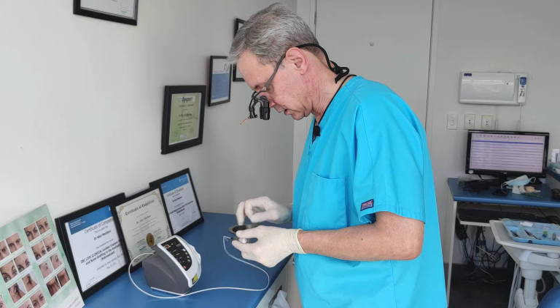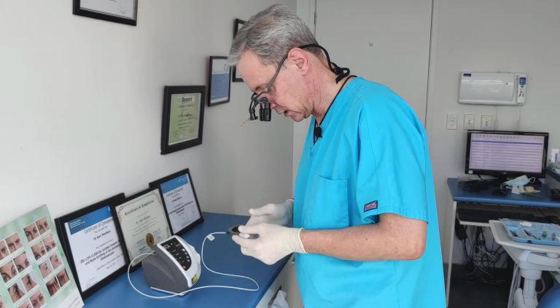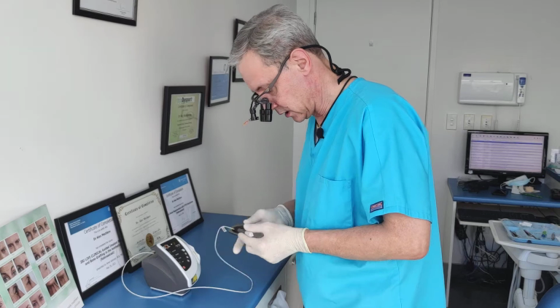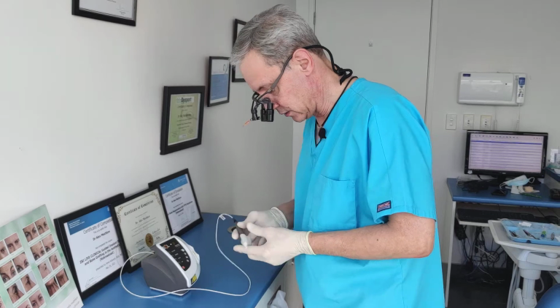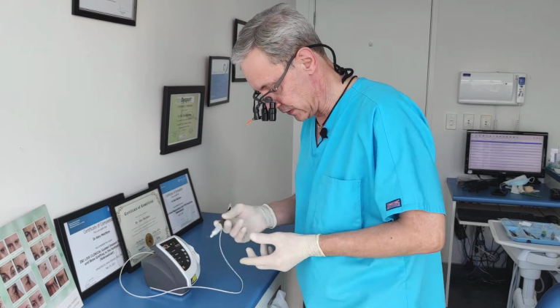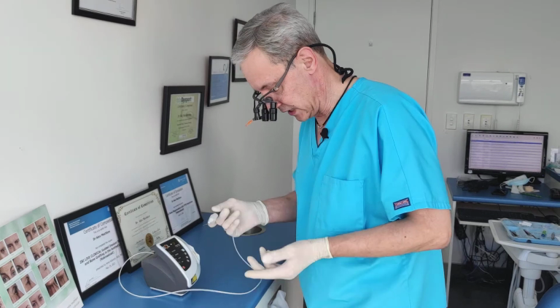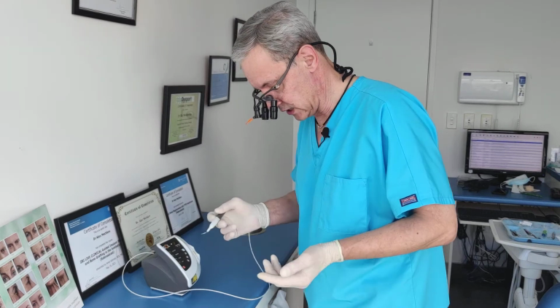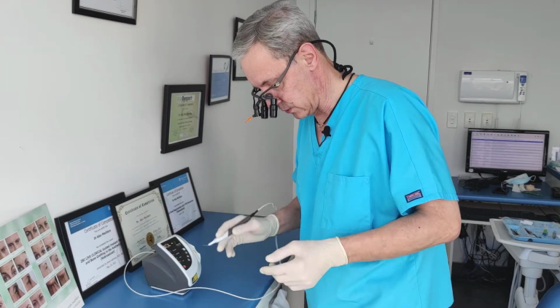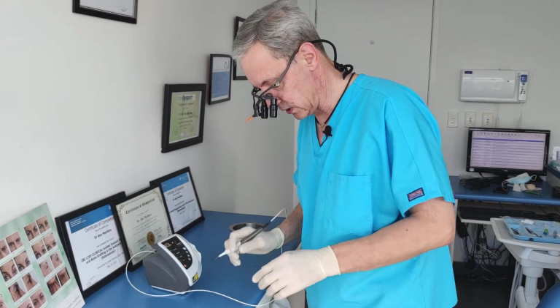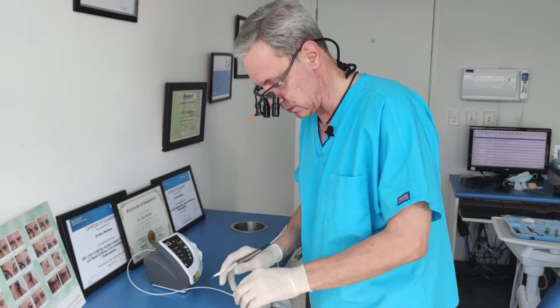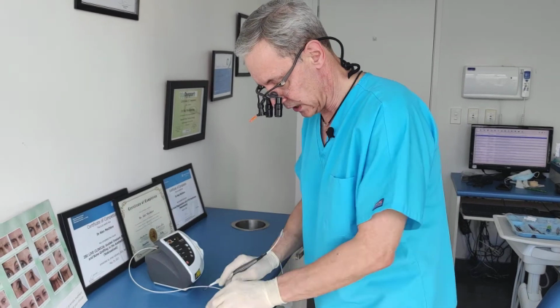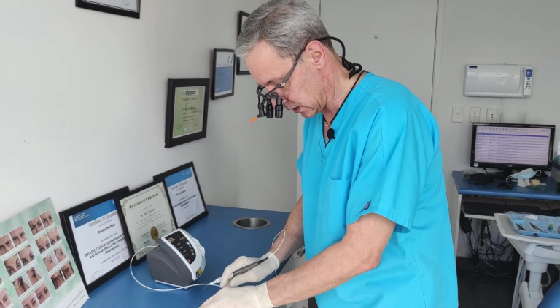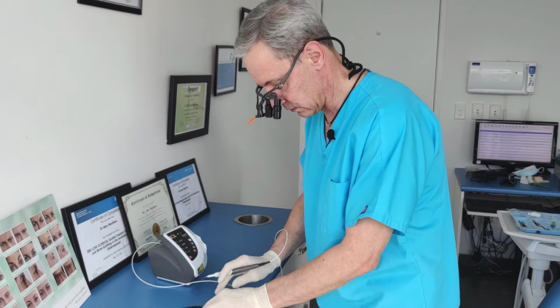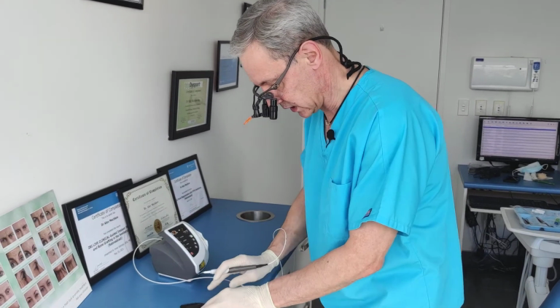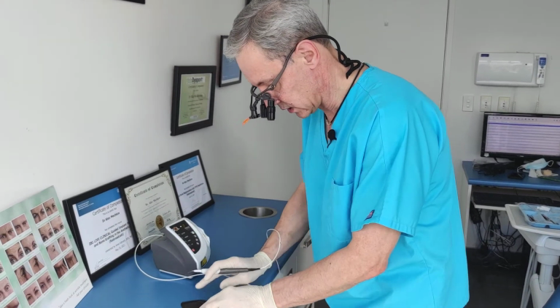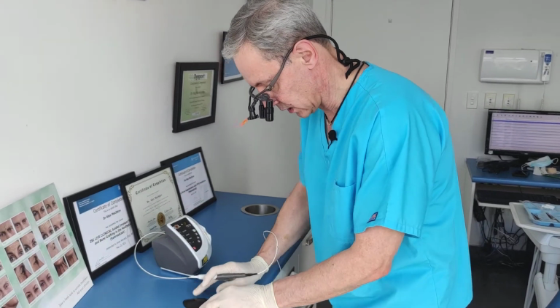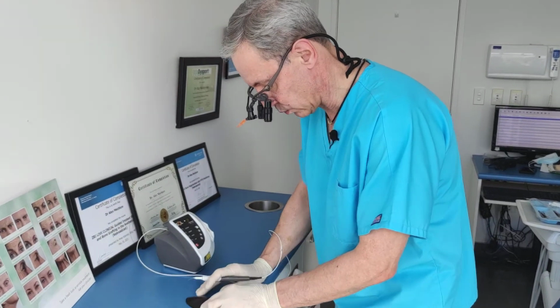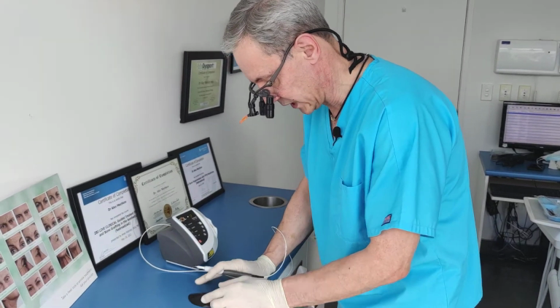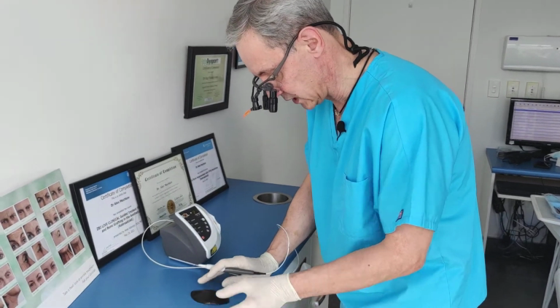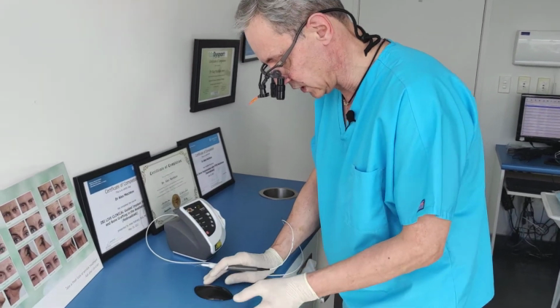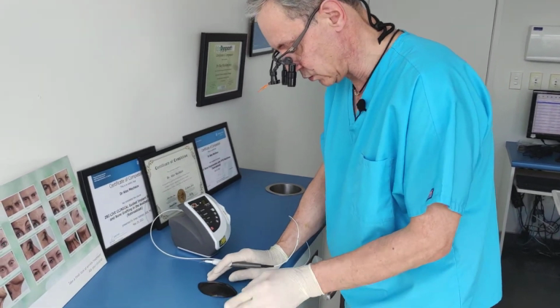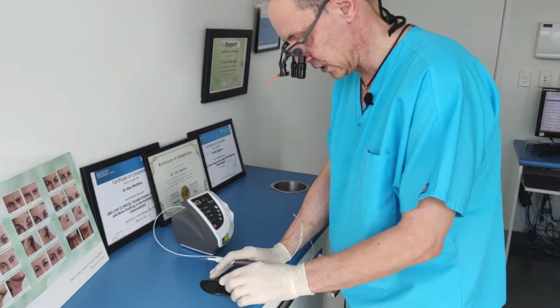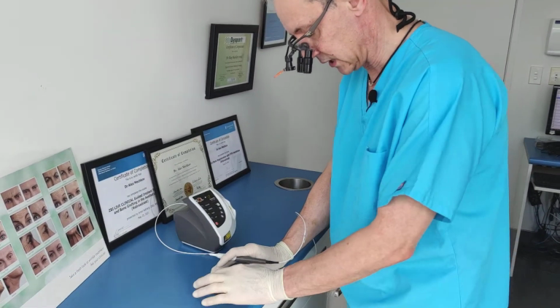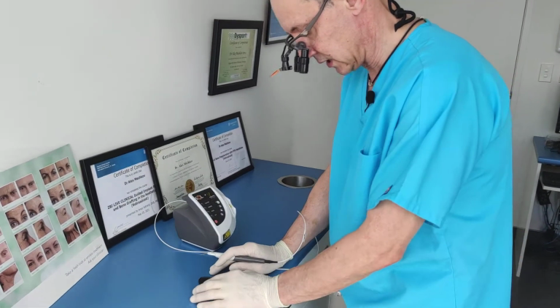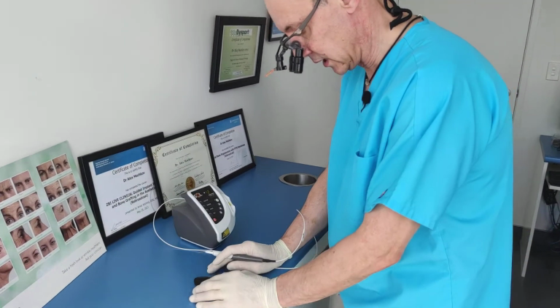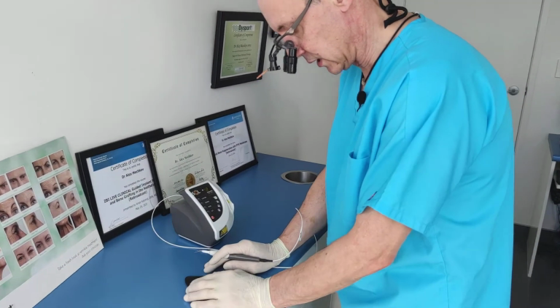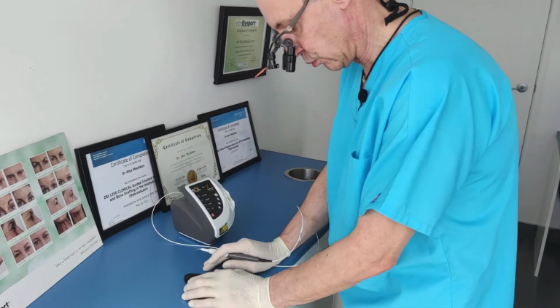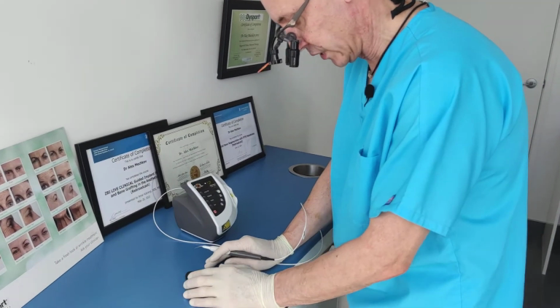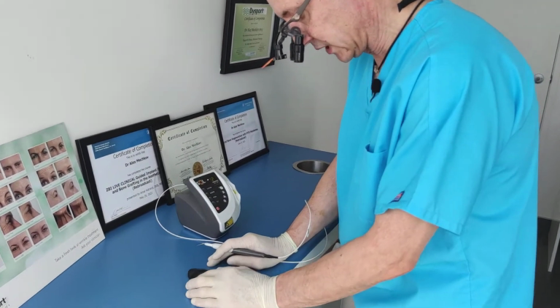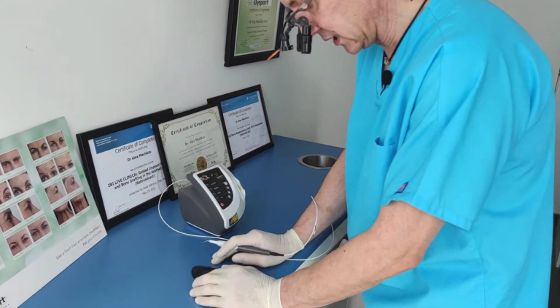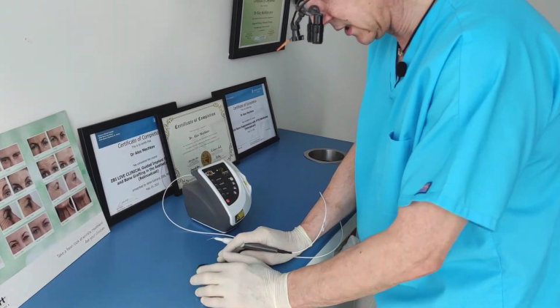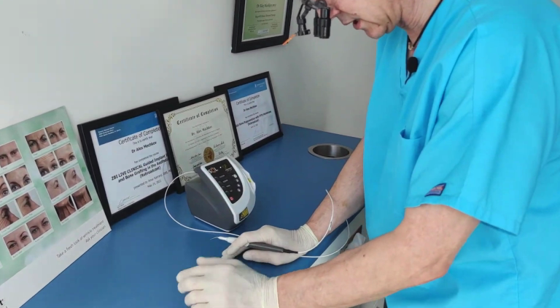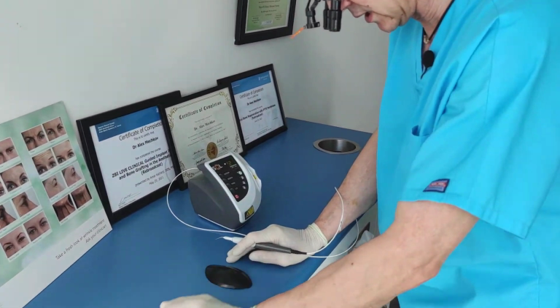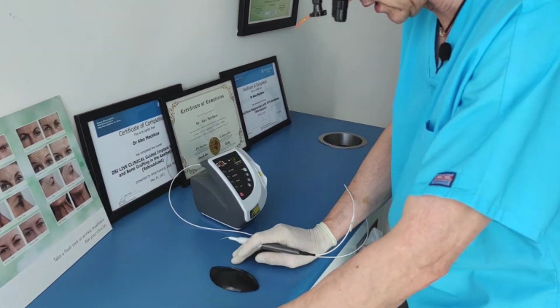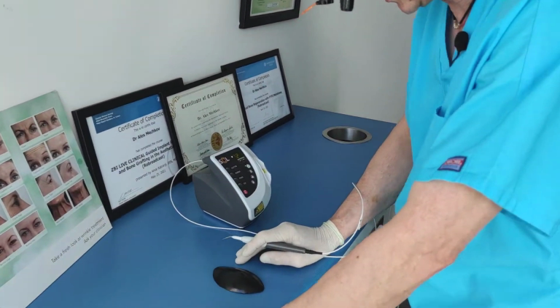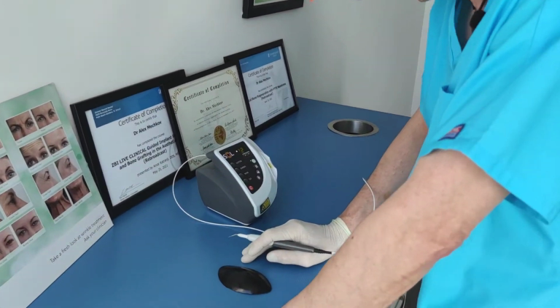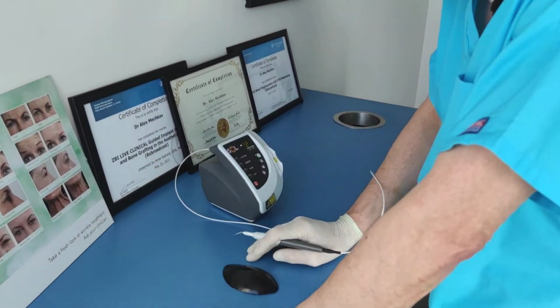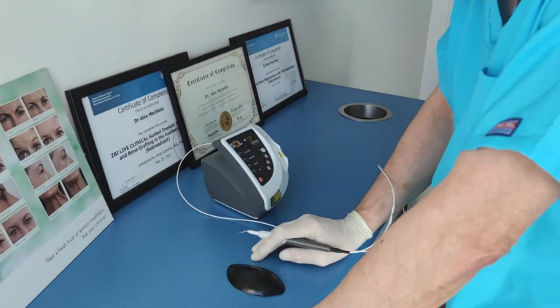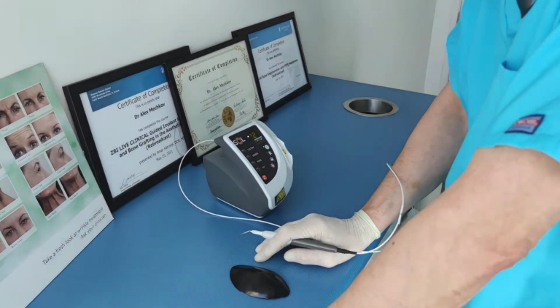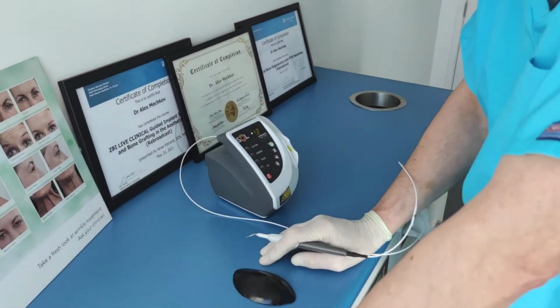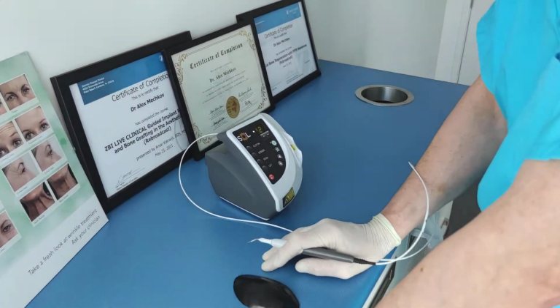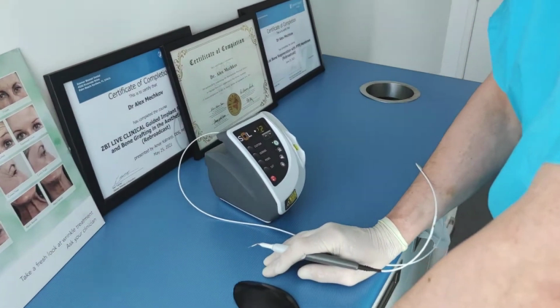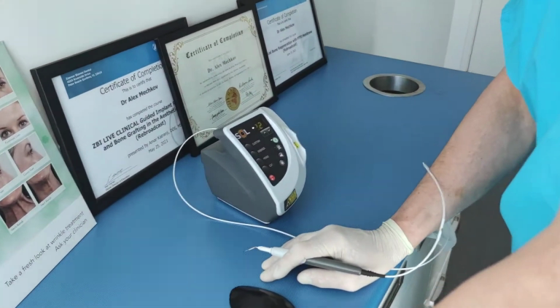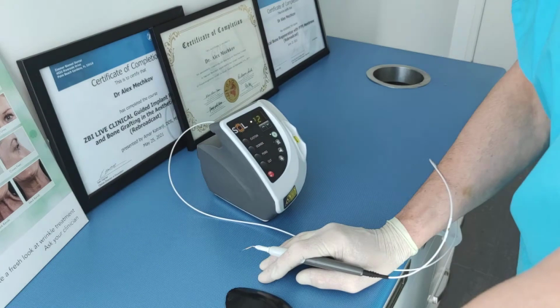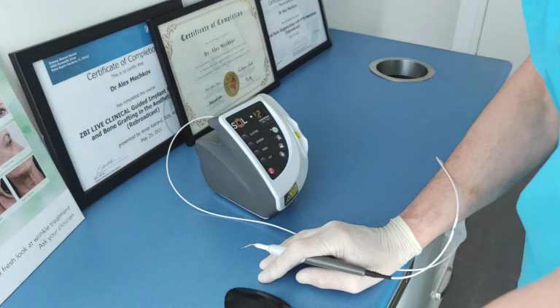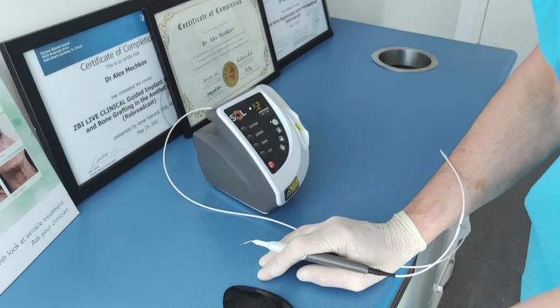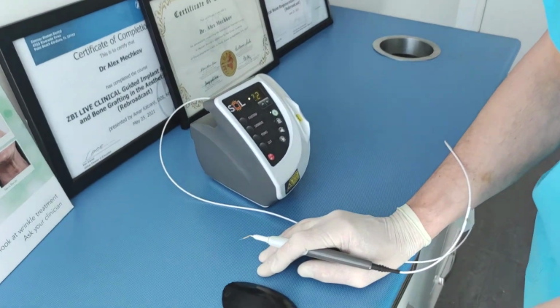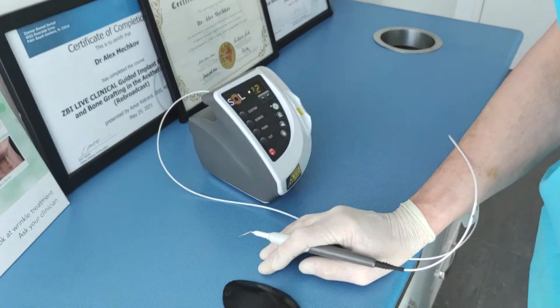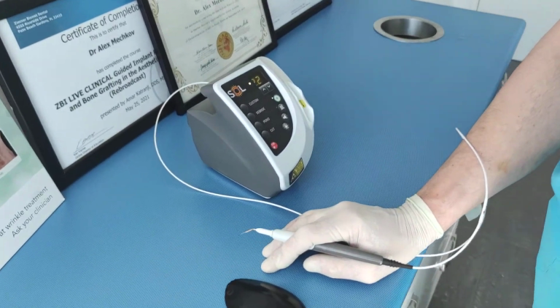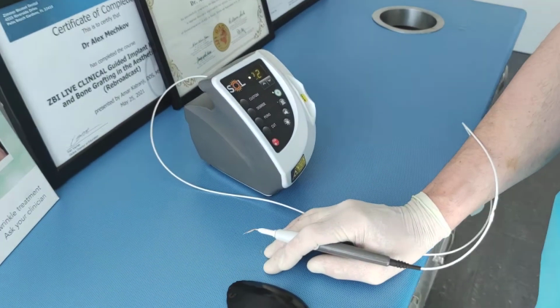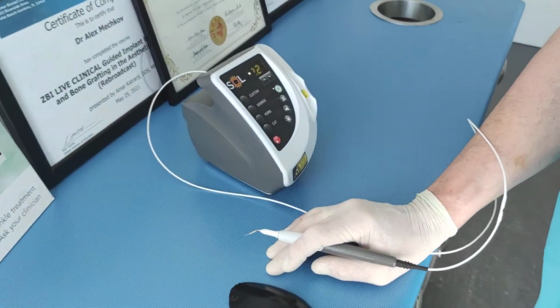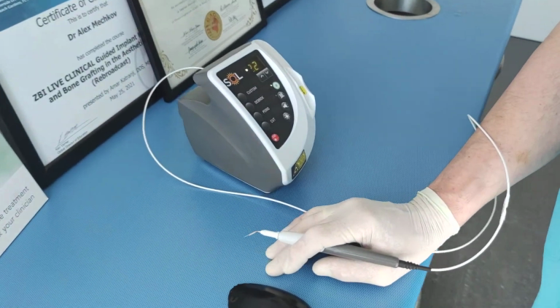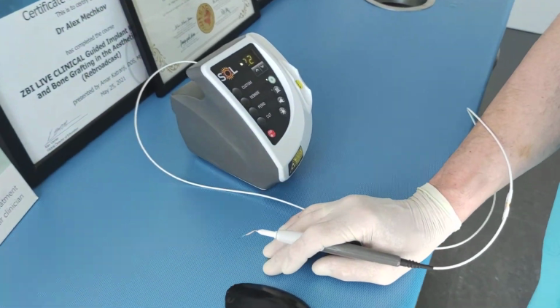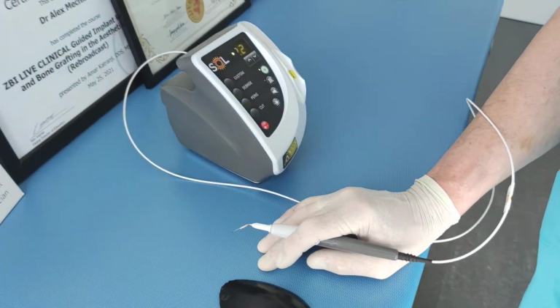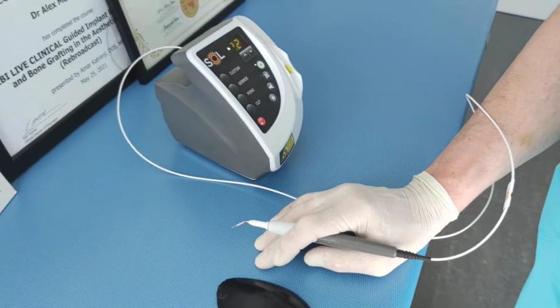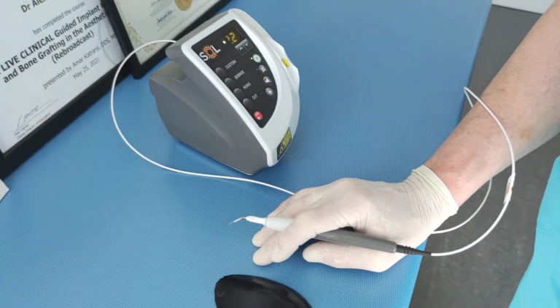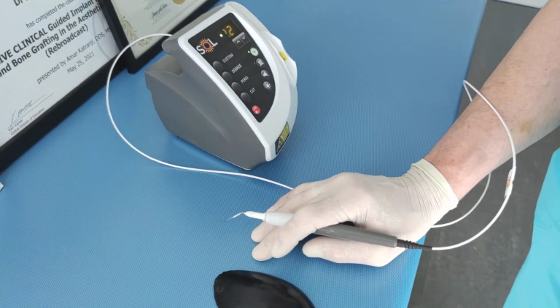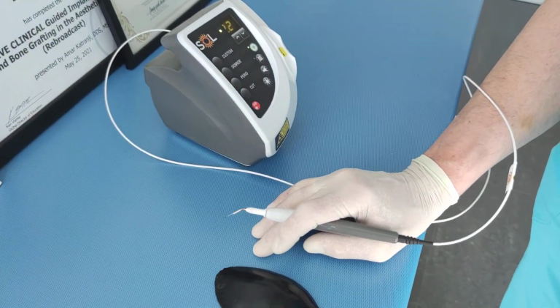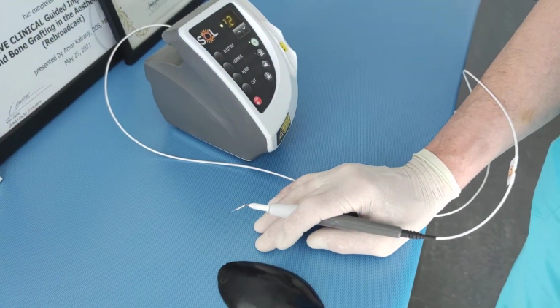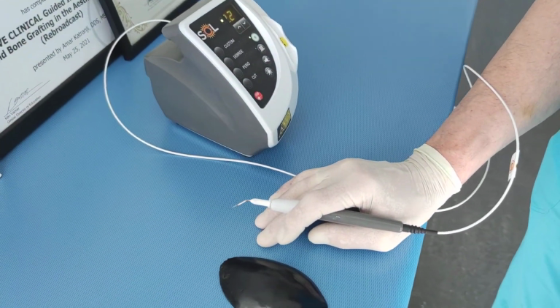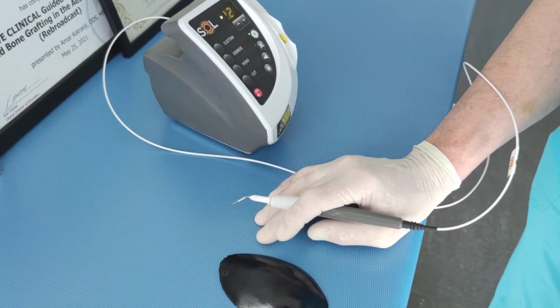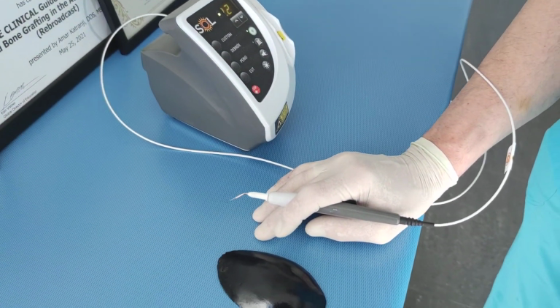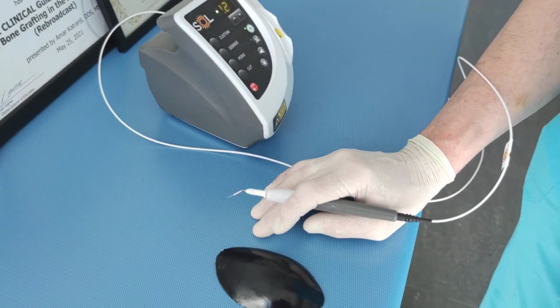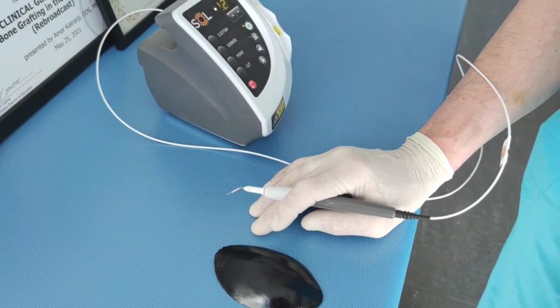This is a device which we are quite widely using in dental practice. This is a soft tissue laser which we are using for multiple applications.